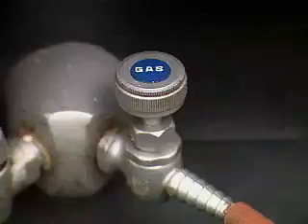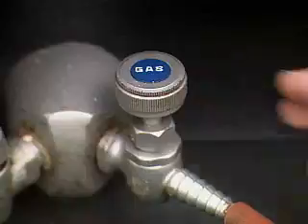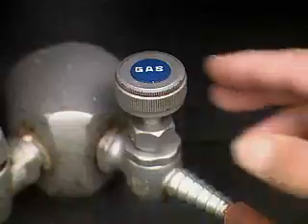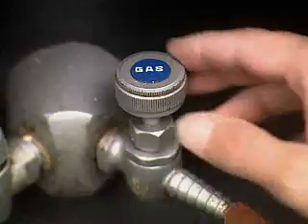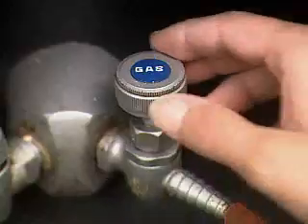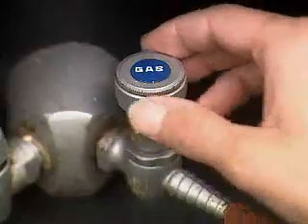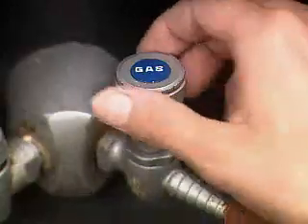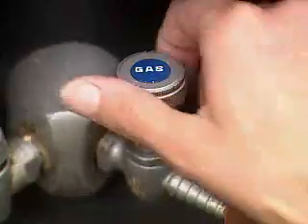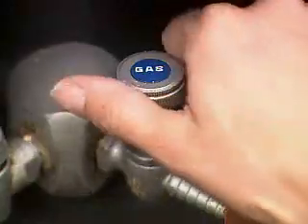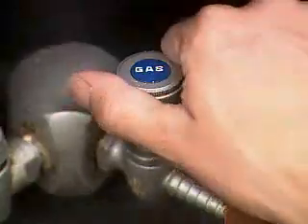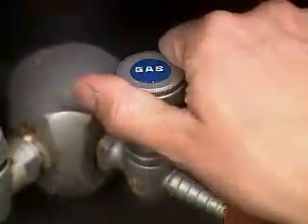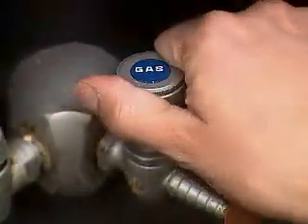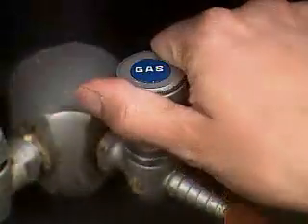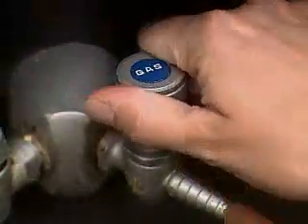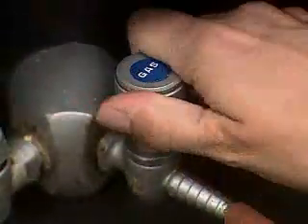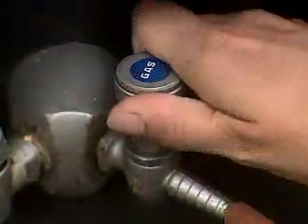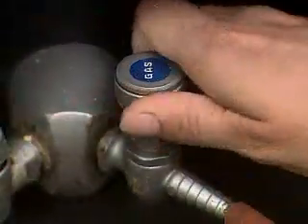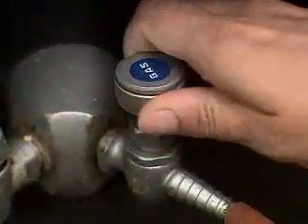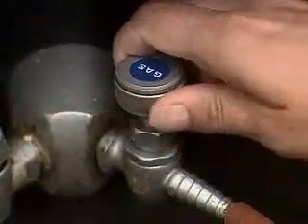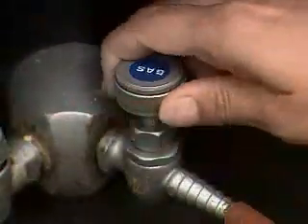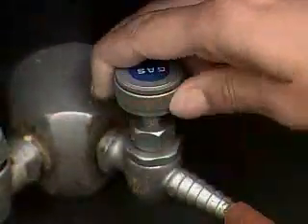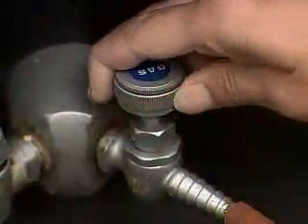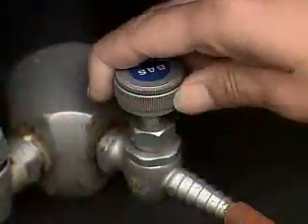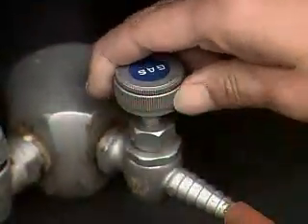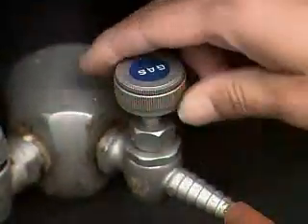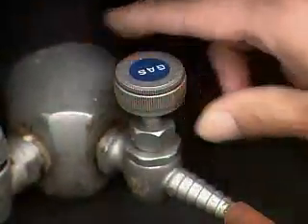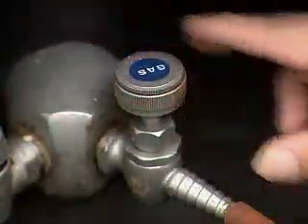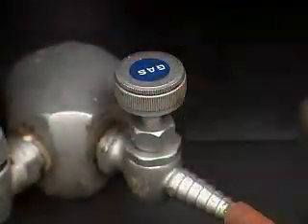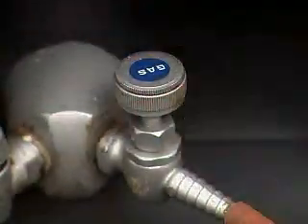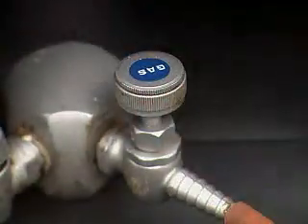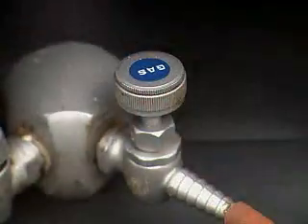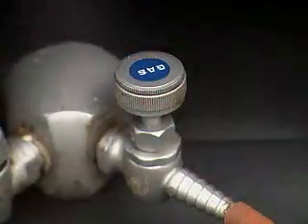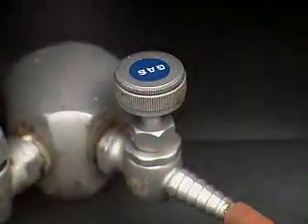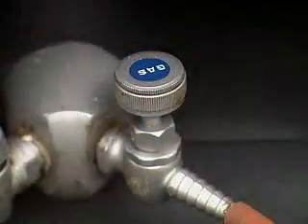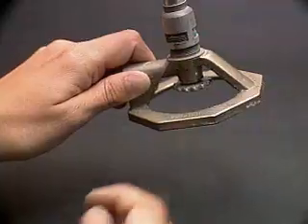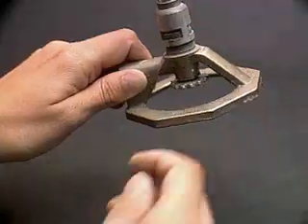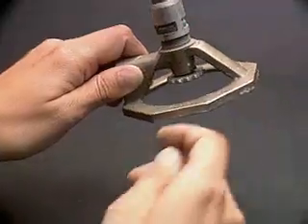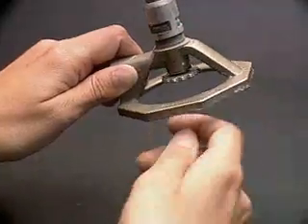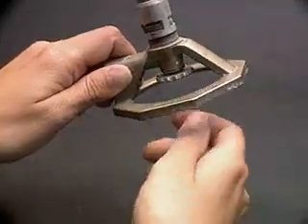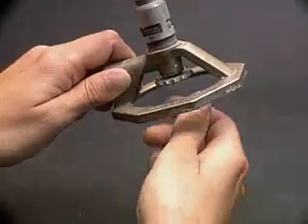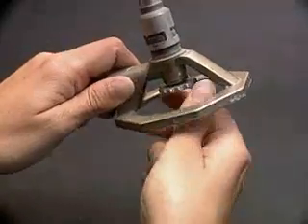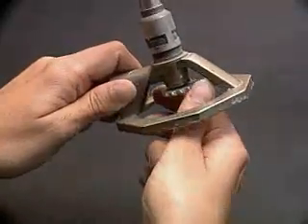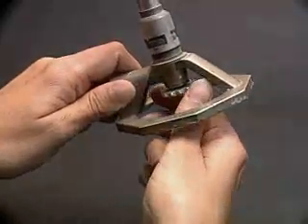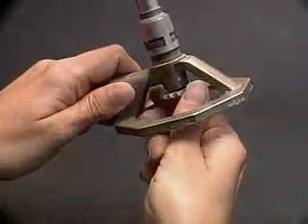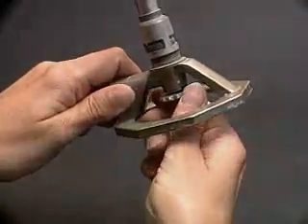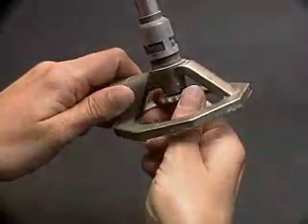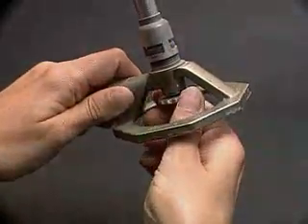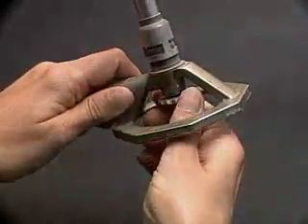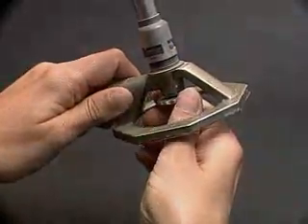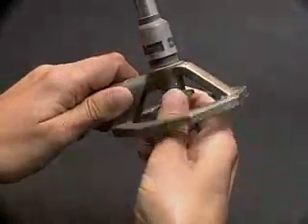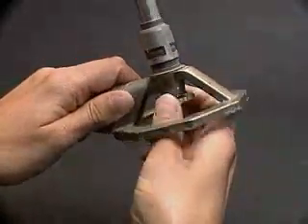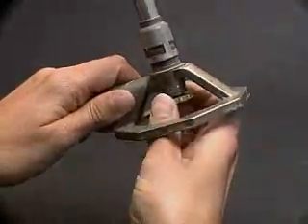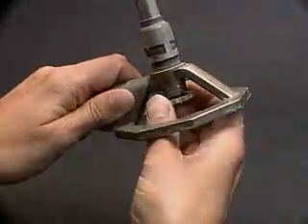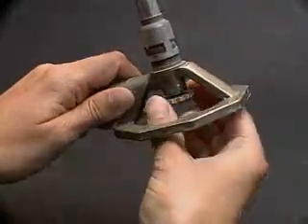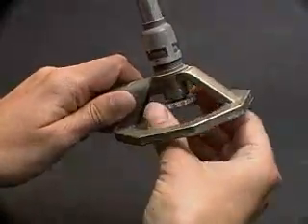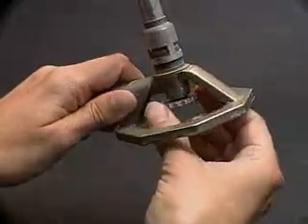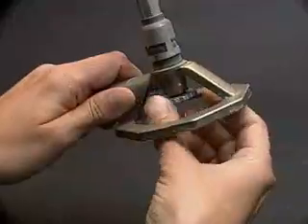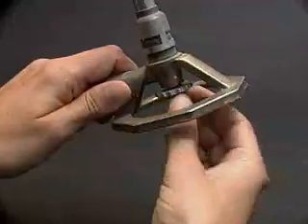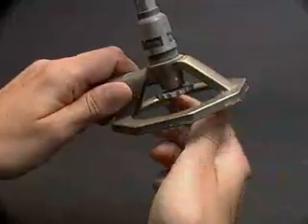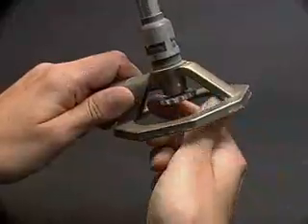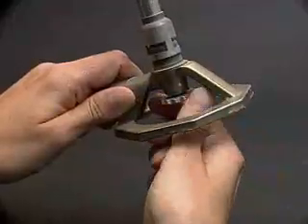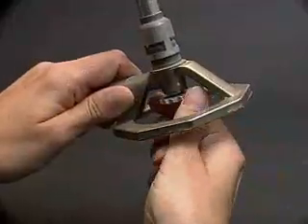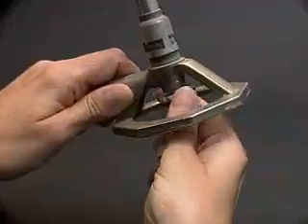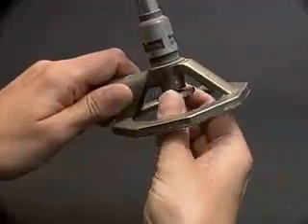Turn on the gas at its source. Open the needle valve to supply gas to the burner.